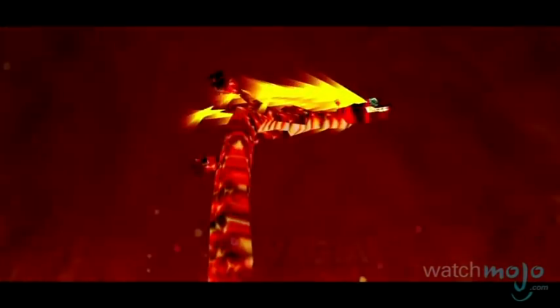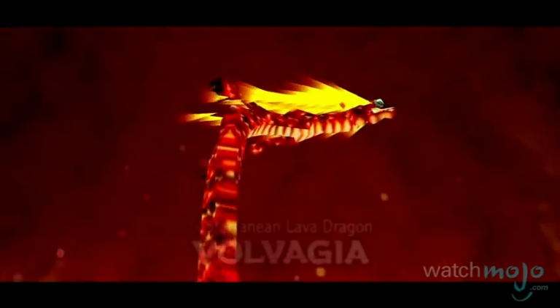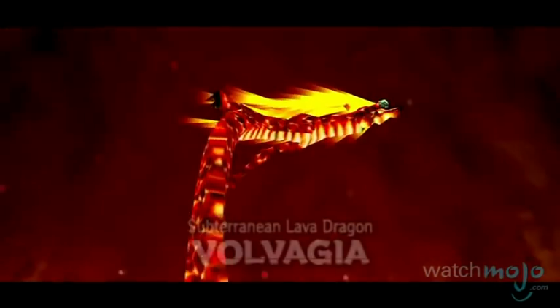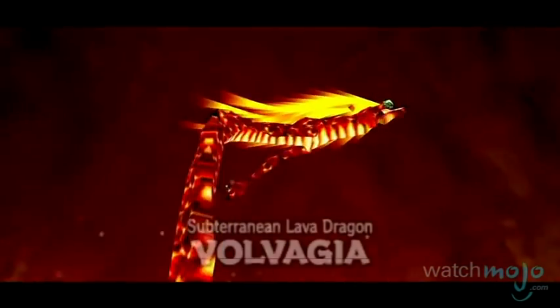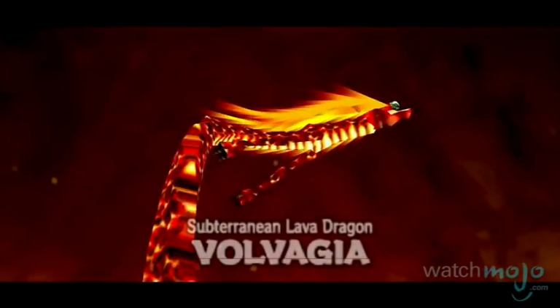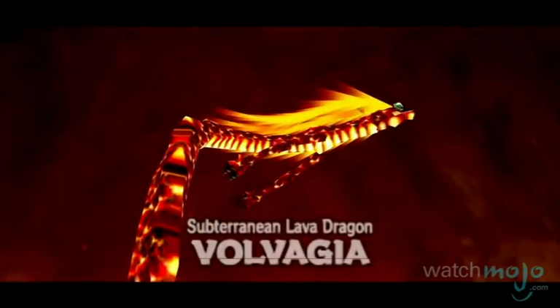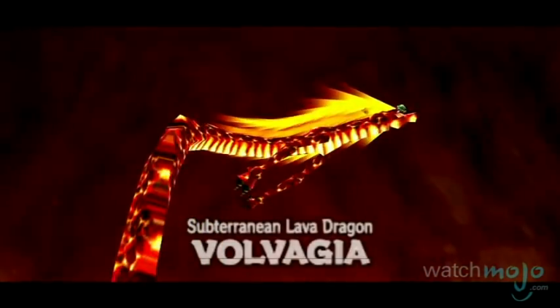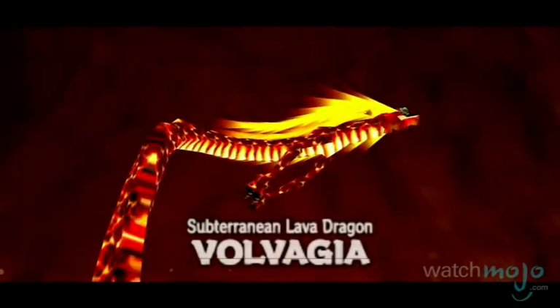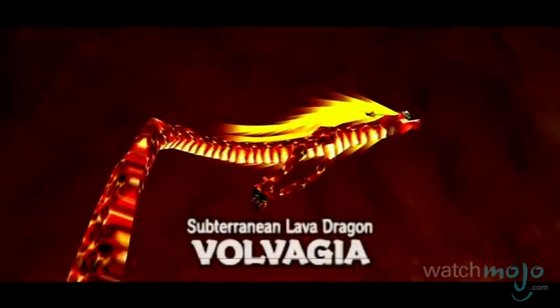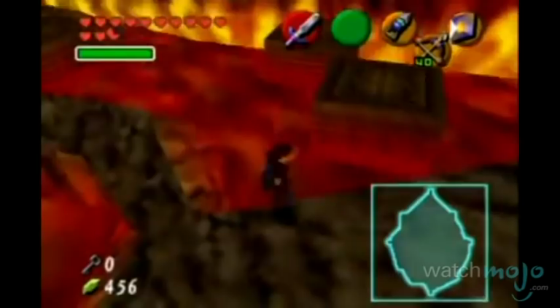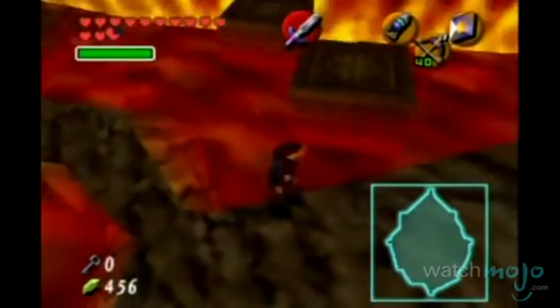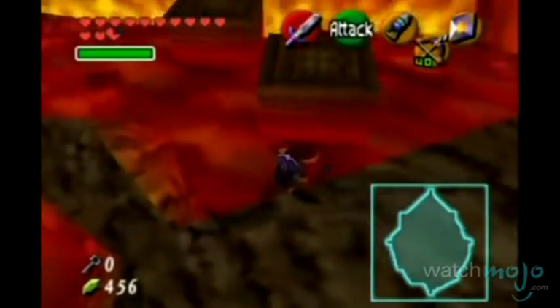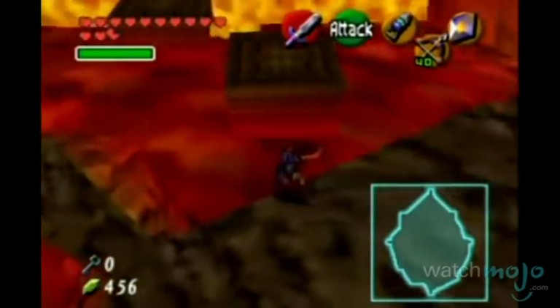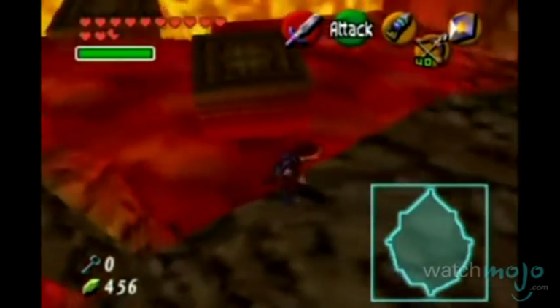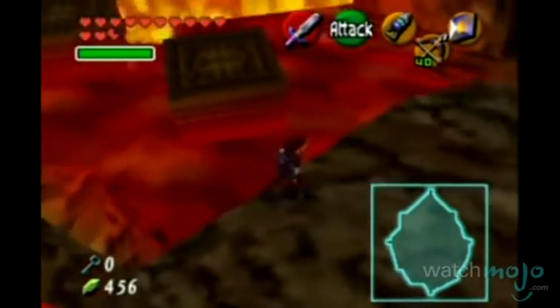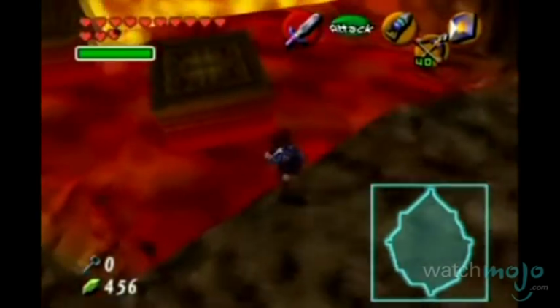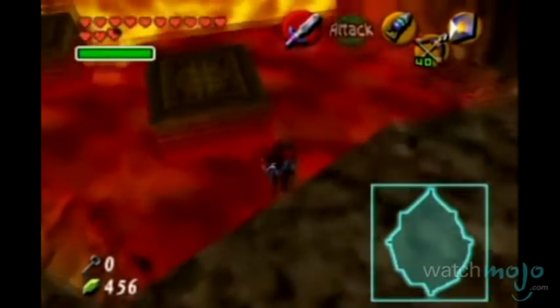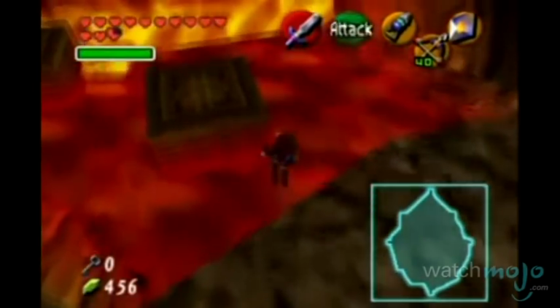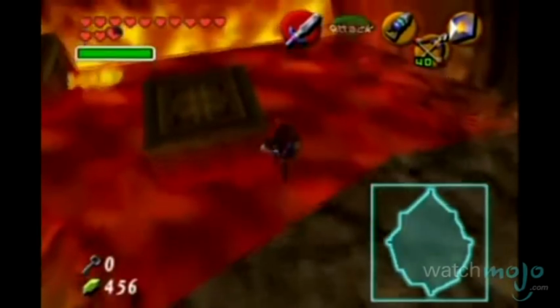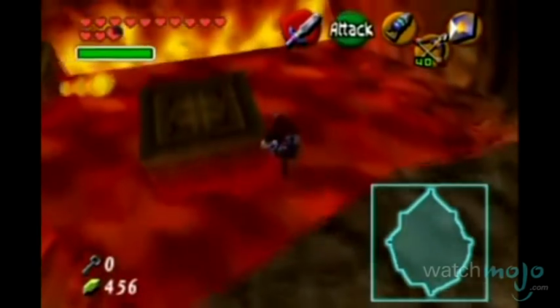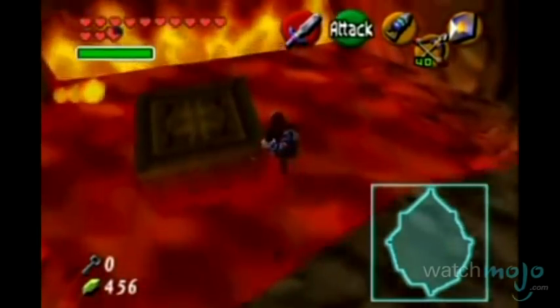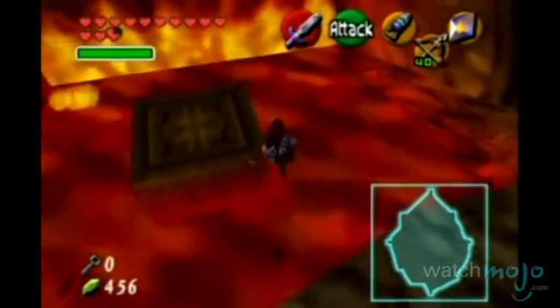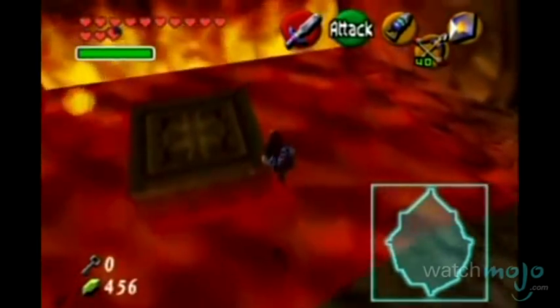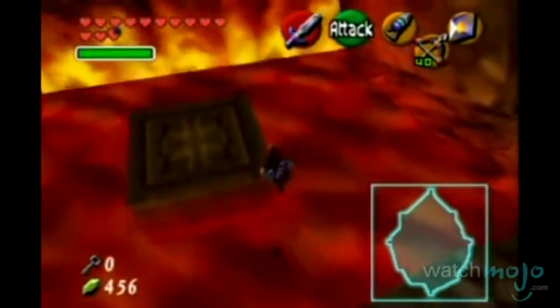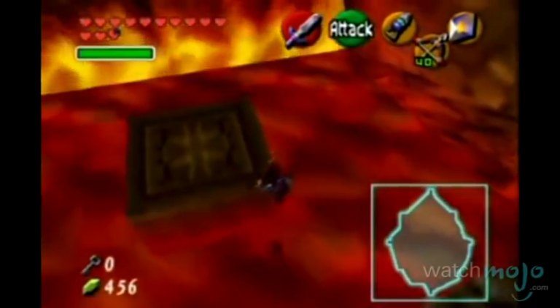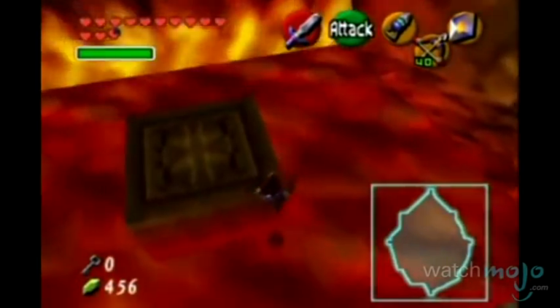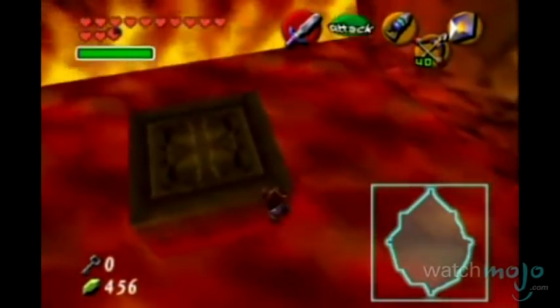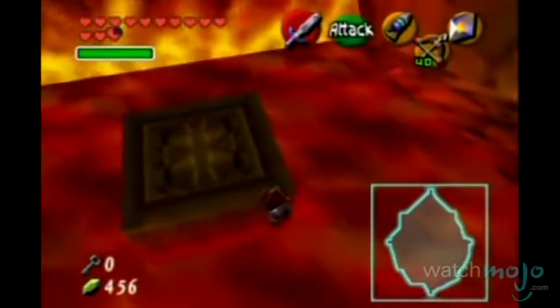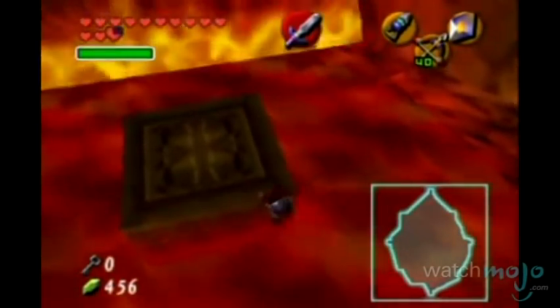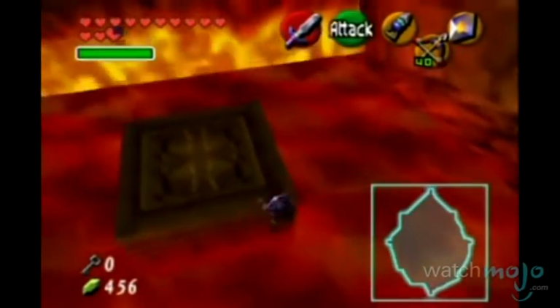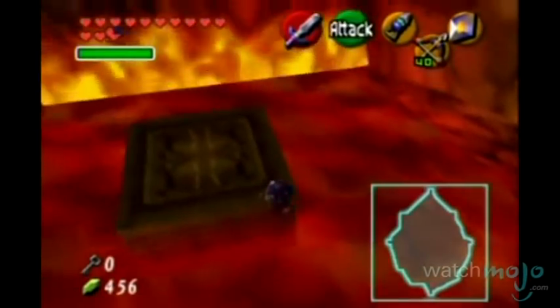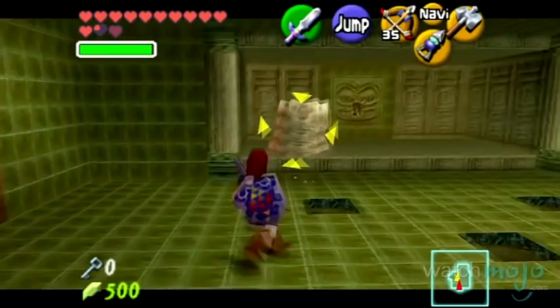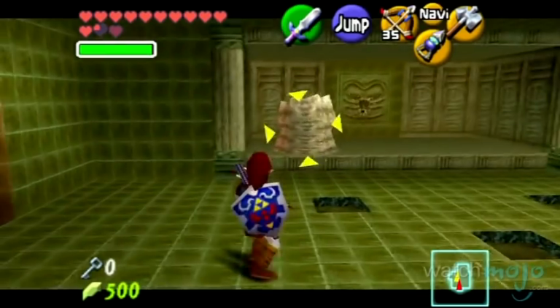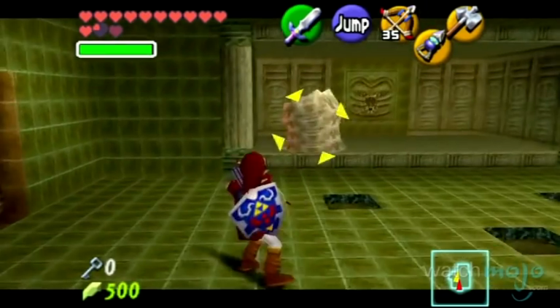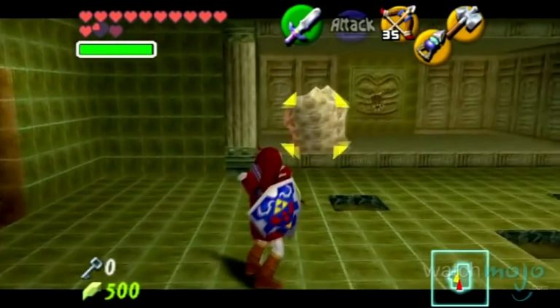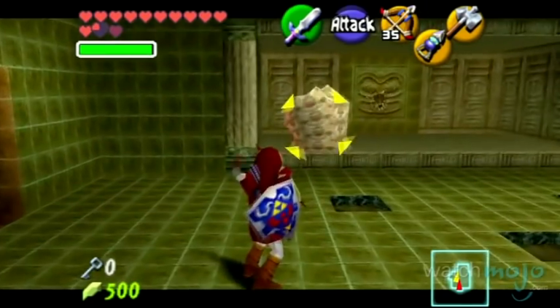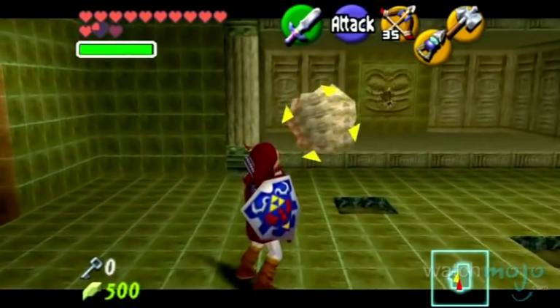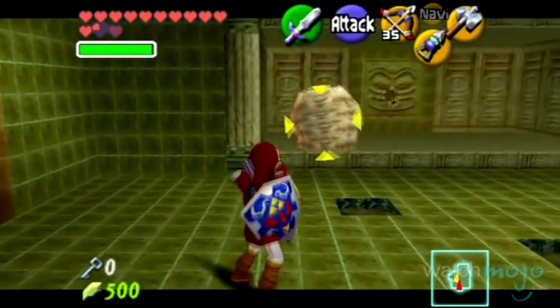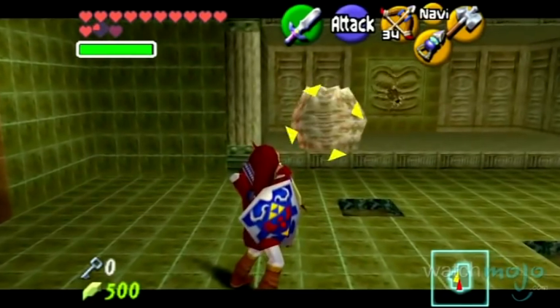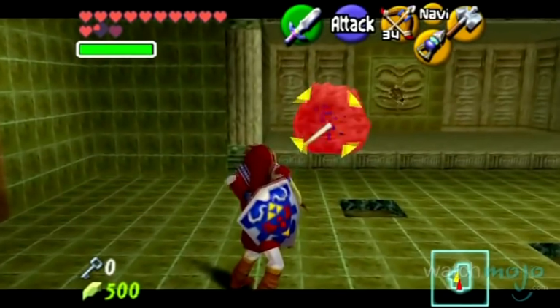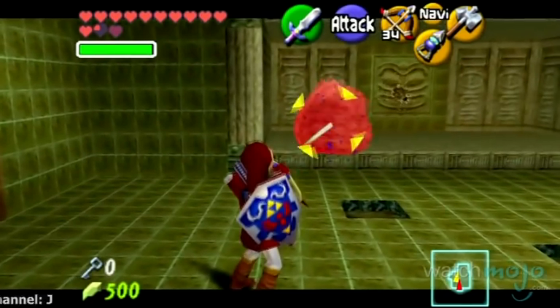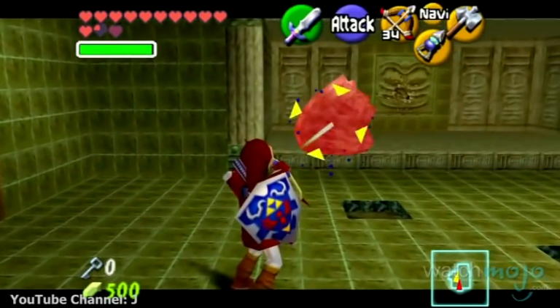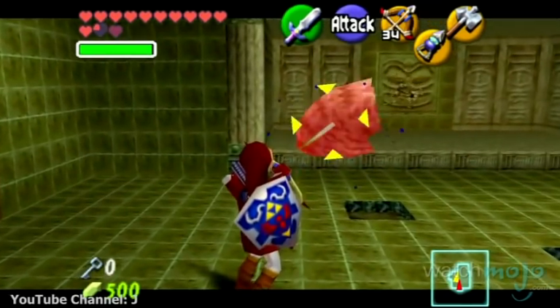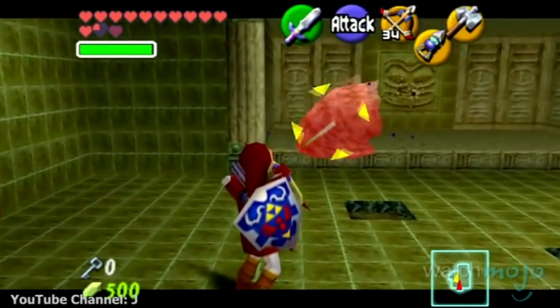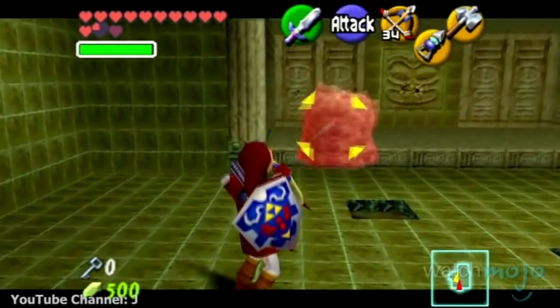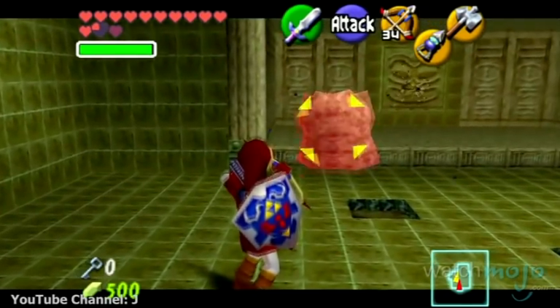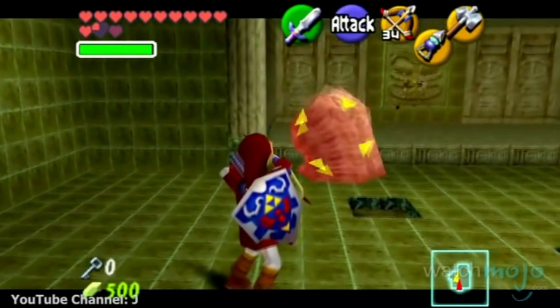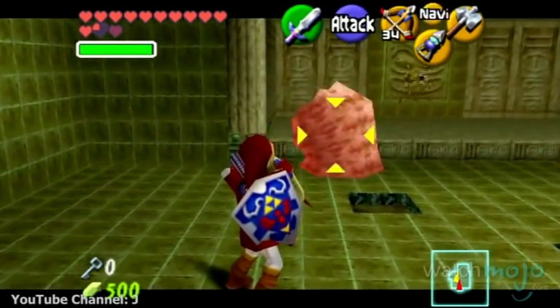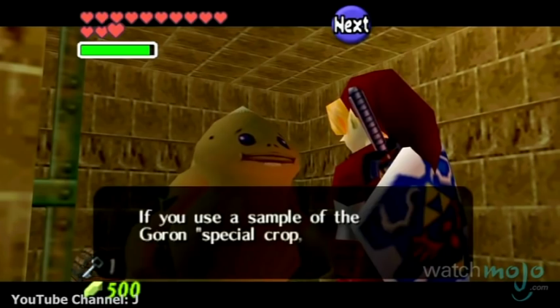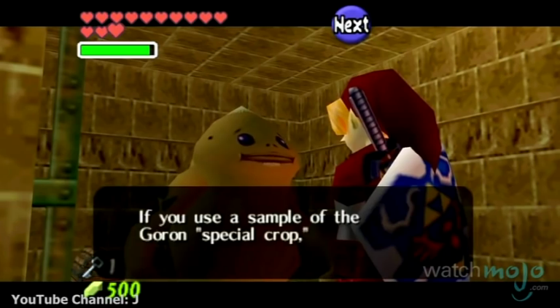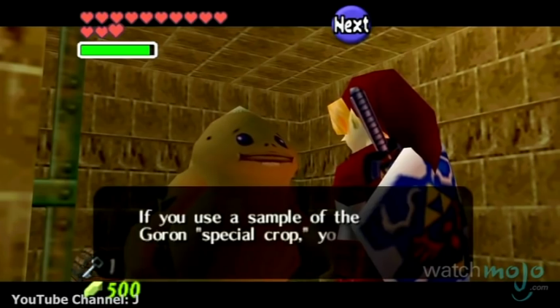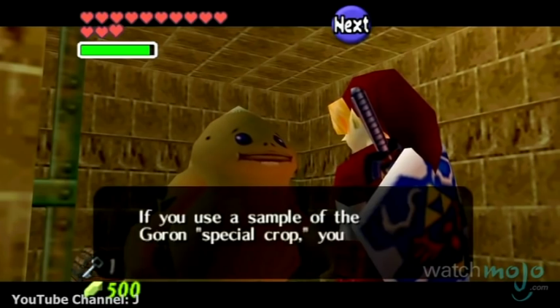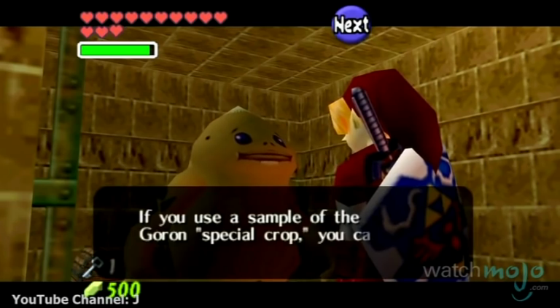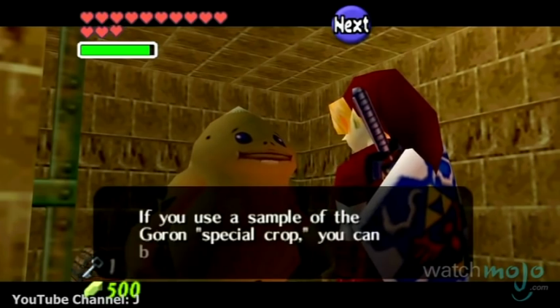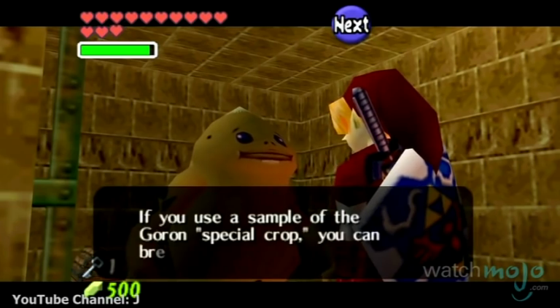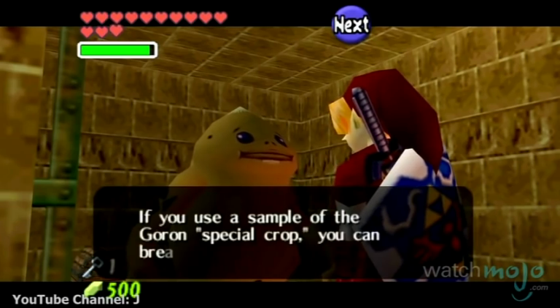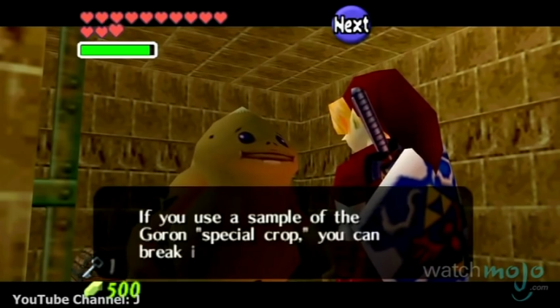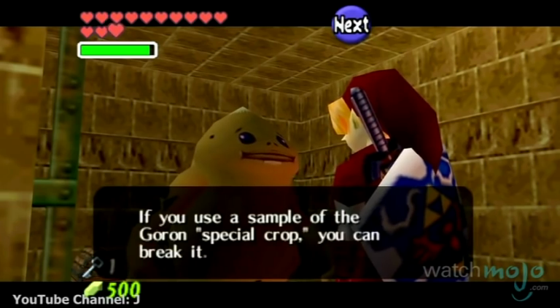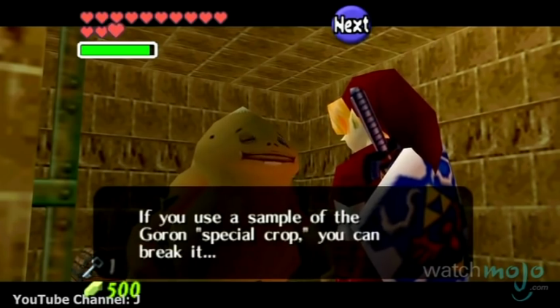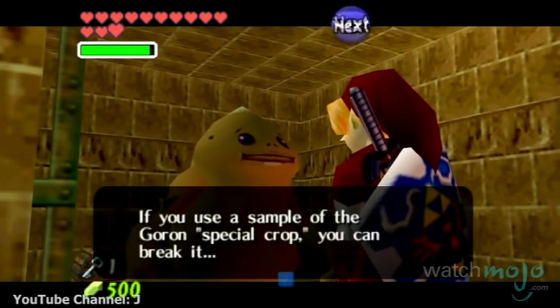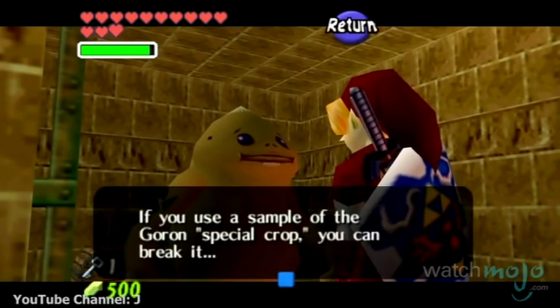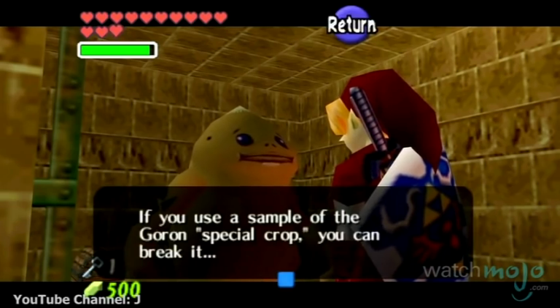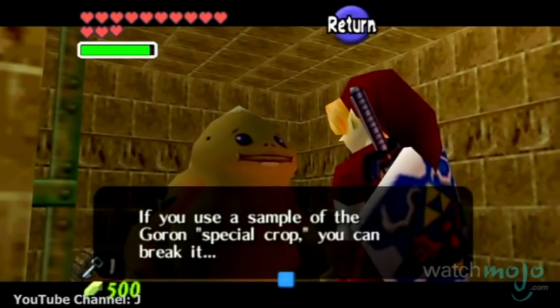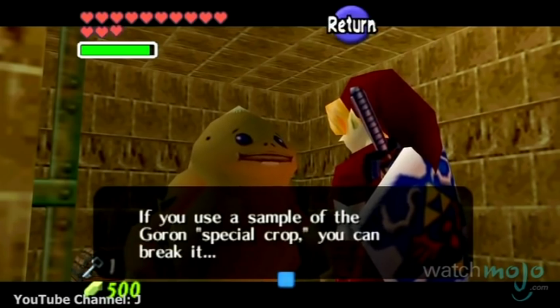Link goes up against walls of fire, giant boulders, and shield-eating slugs, all while freeing the tough but lovable Gorons.